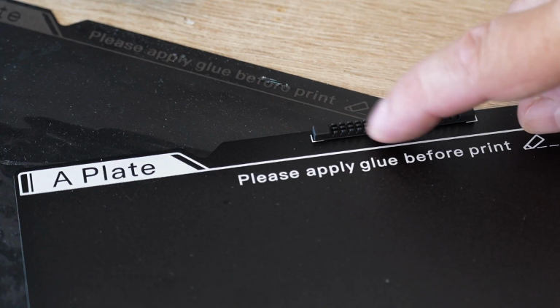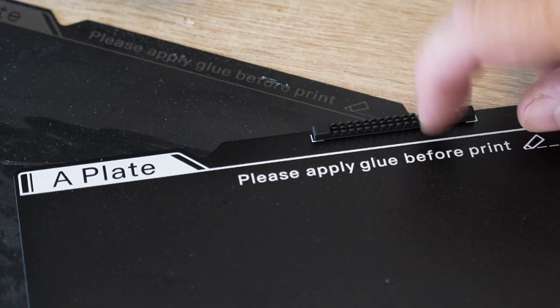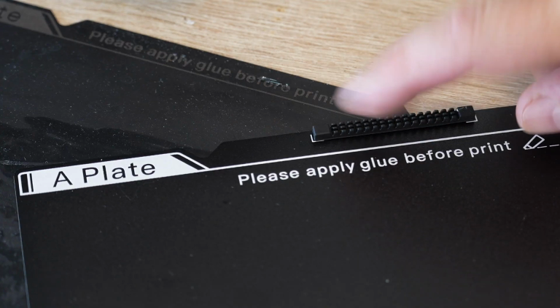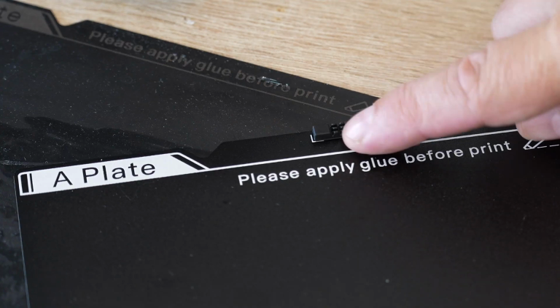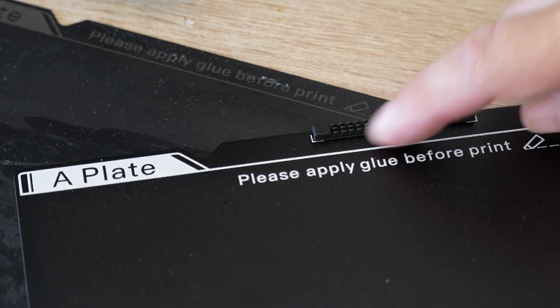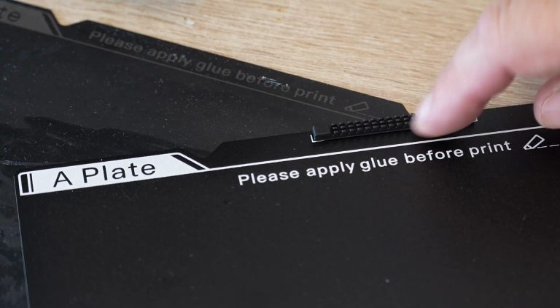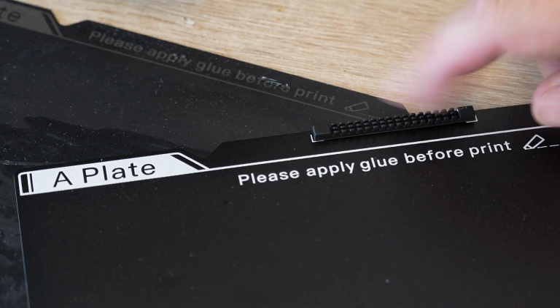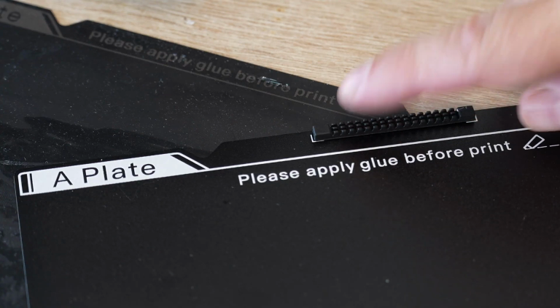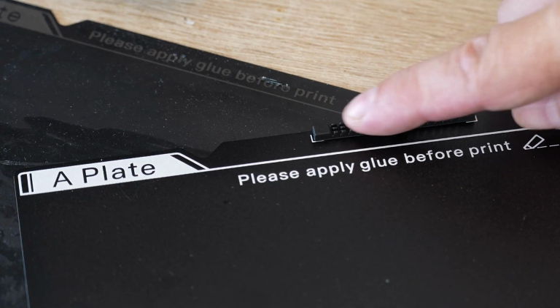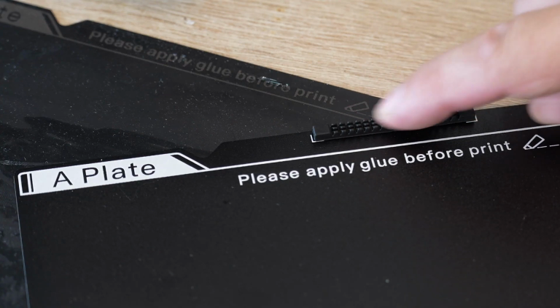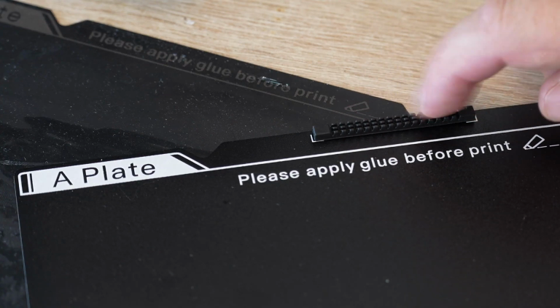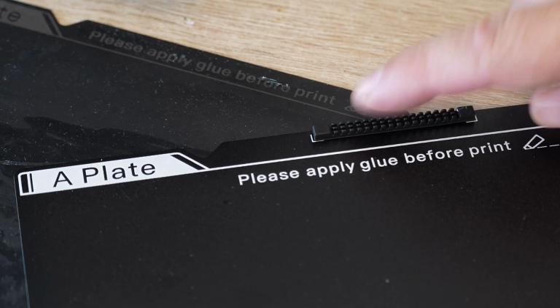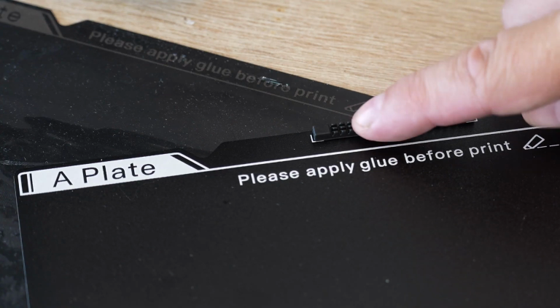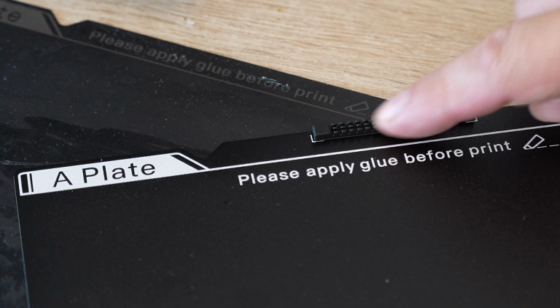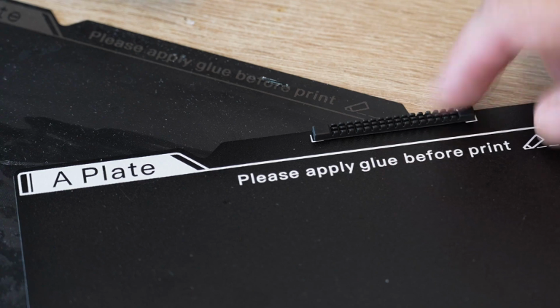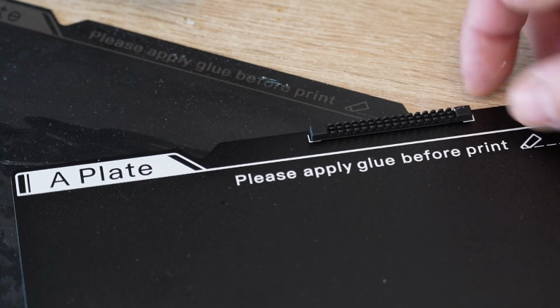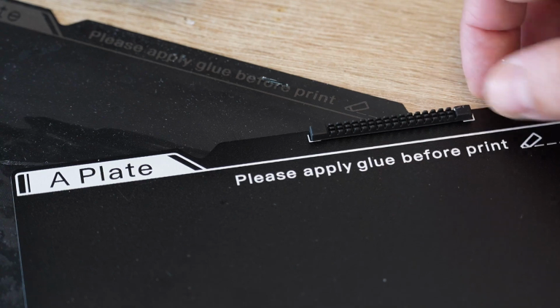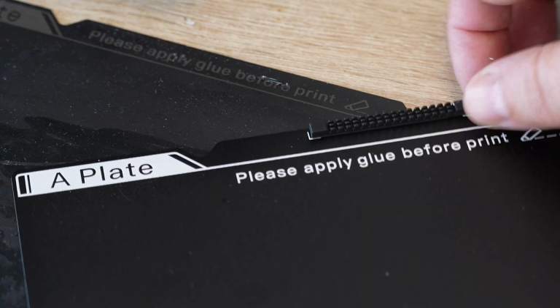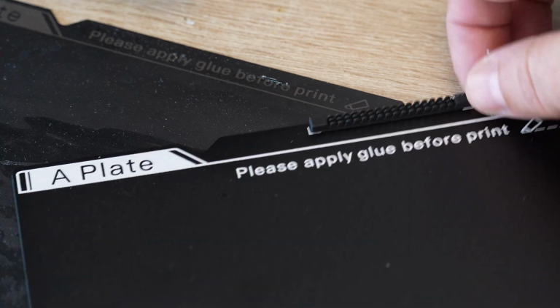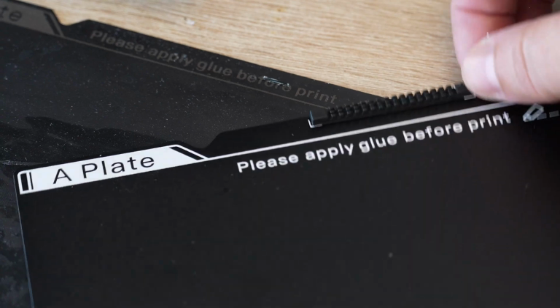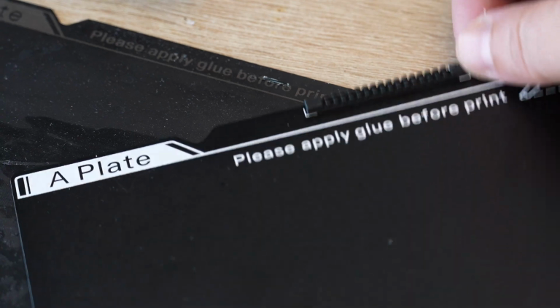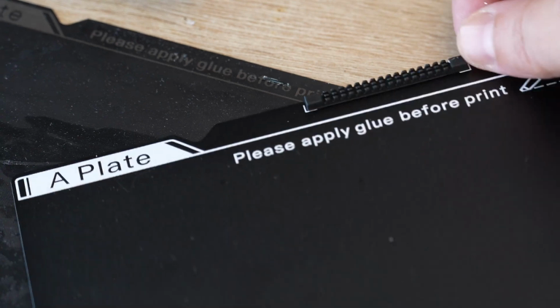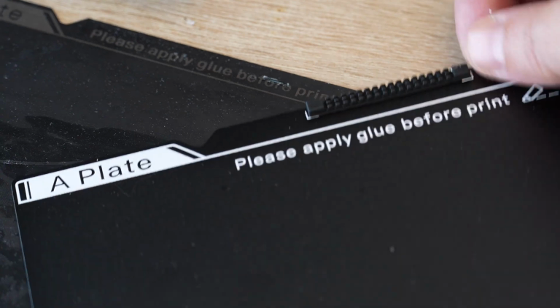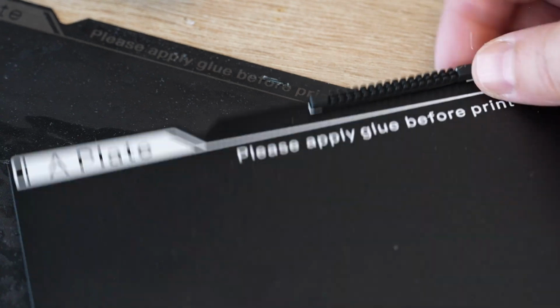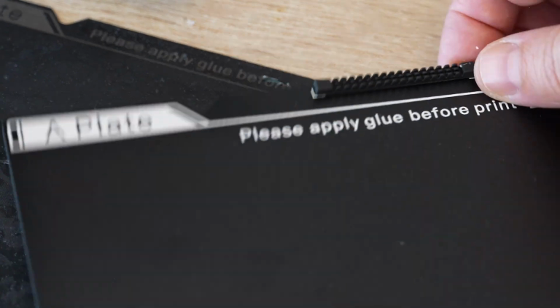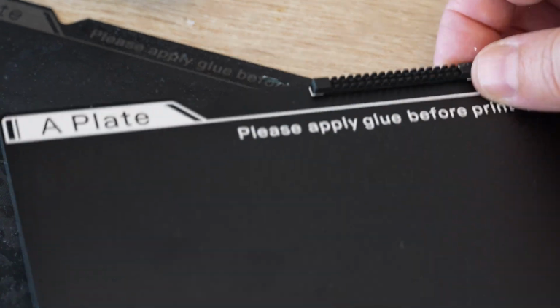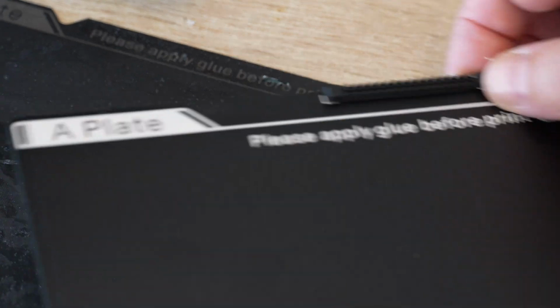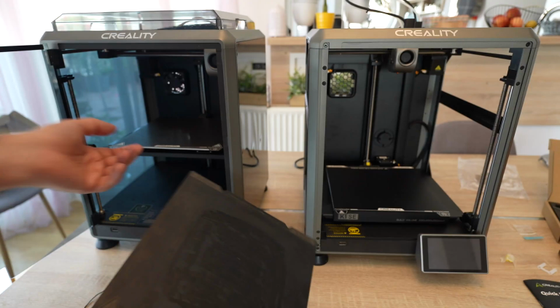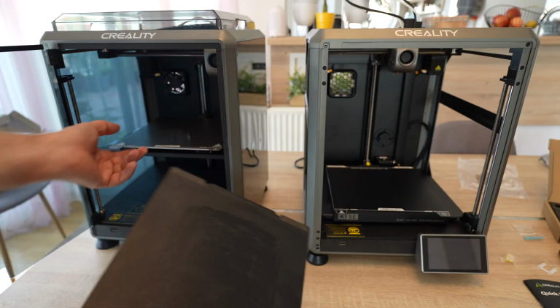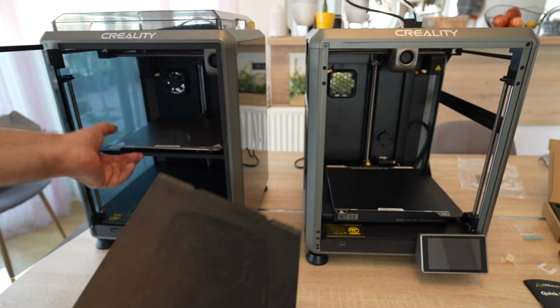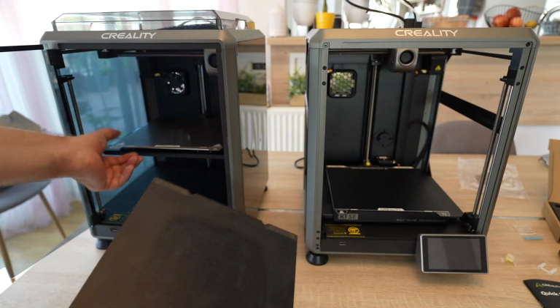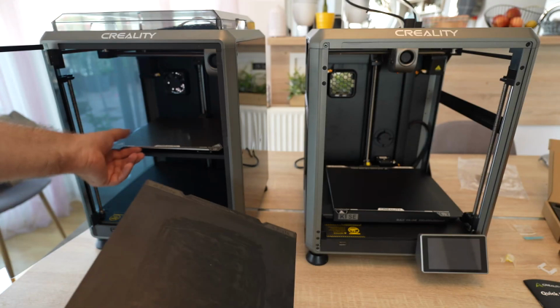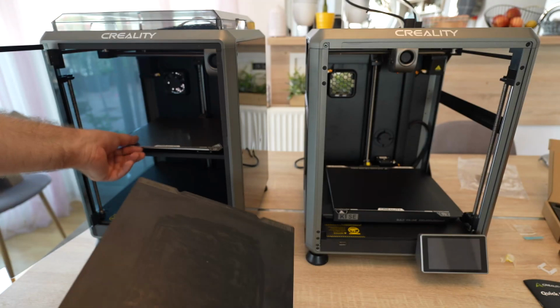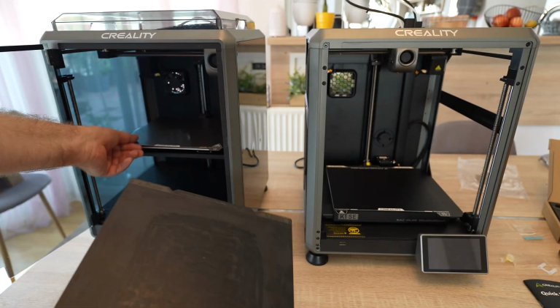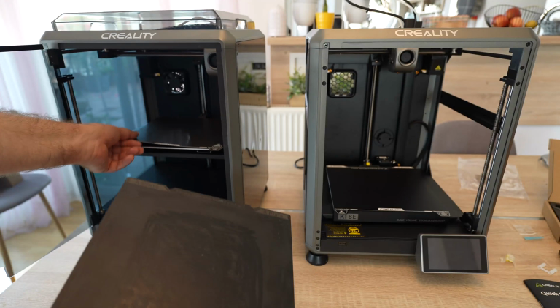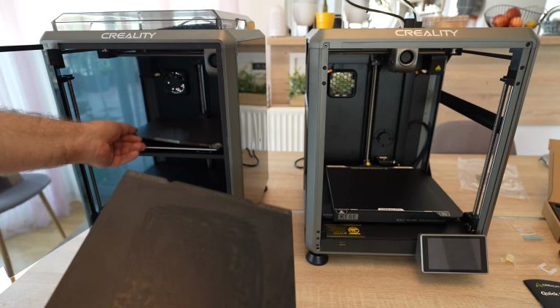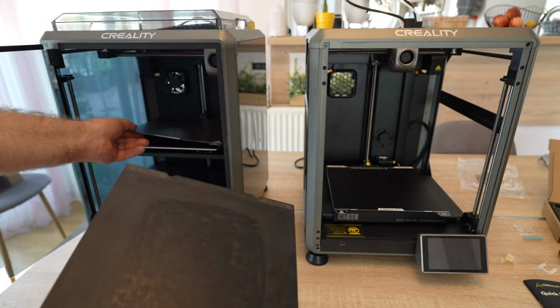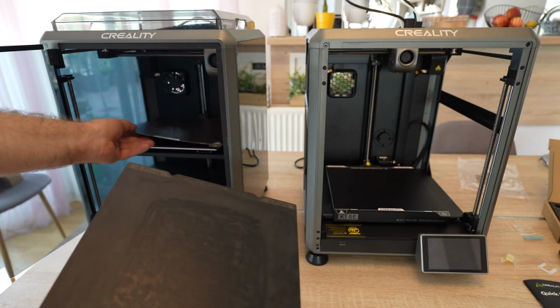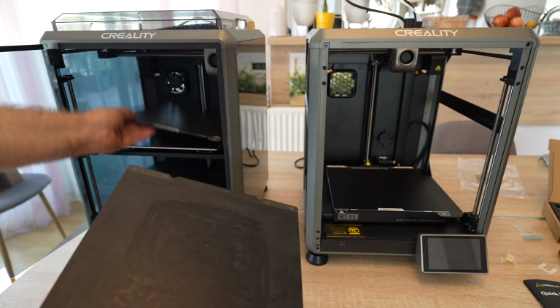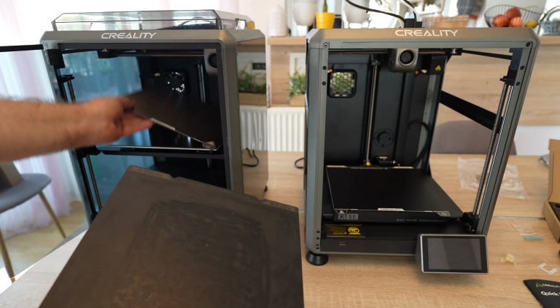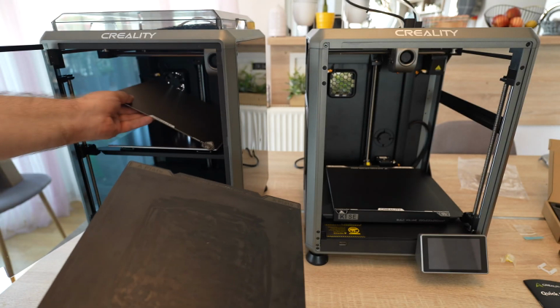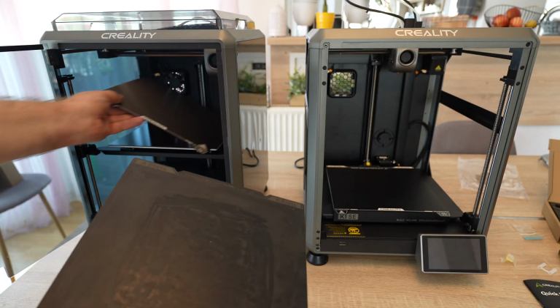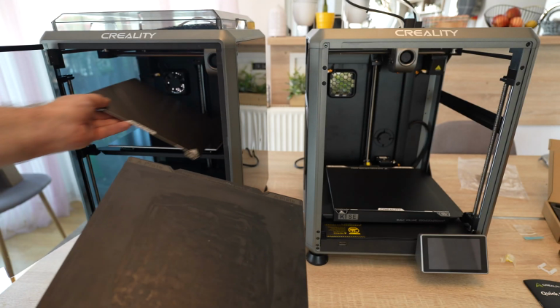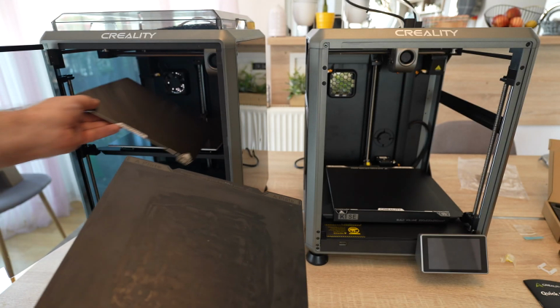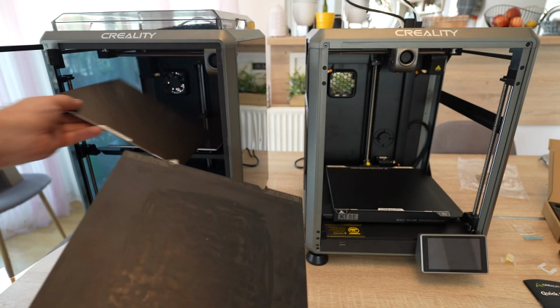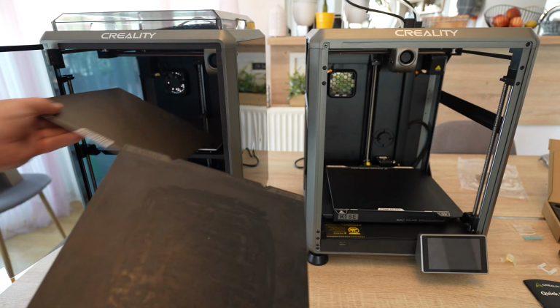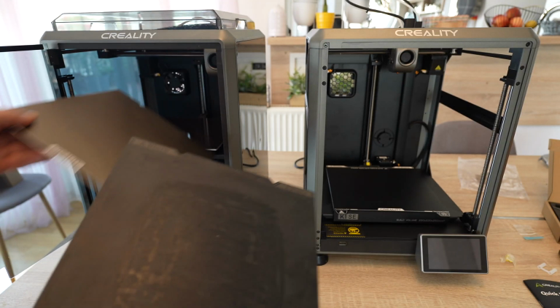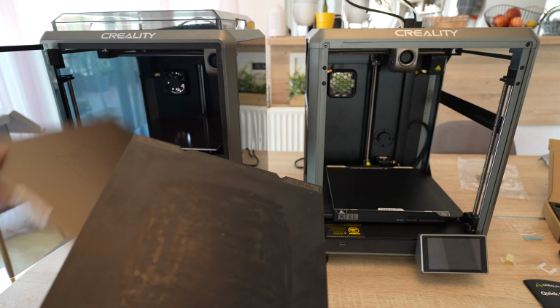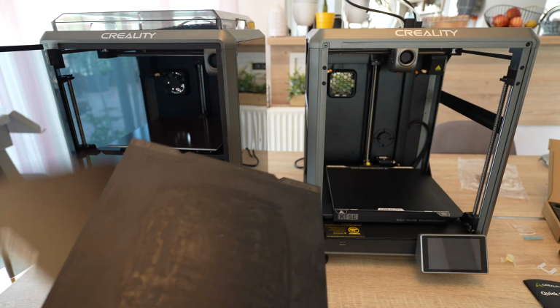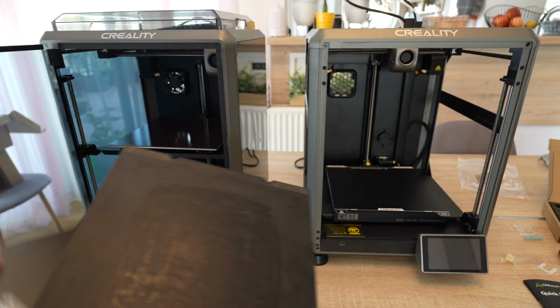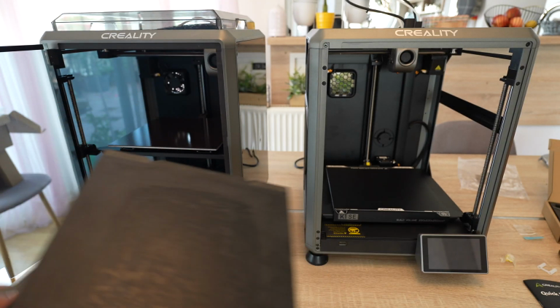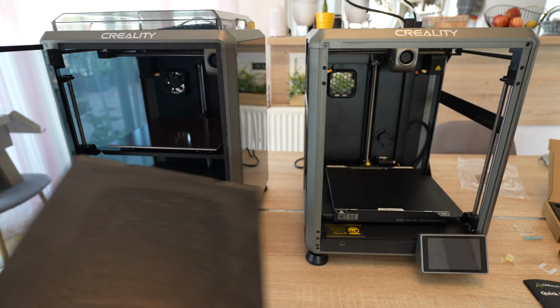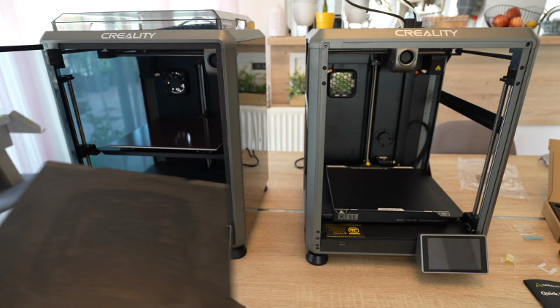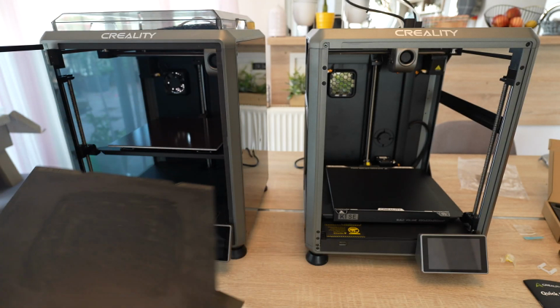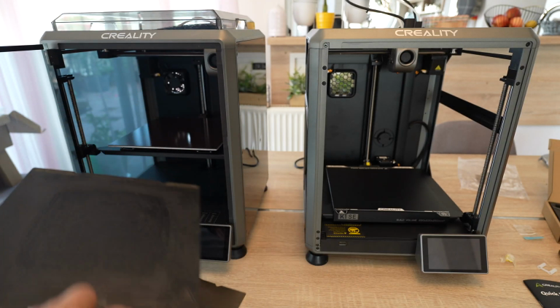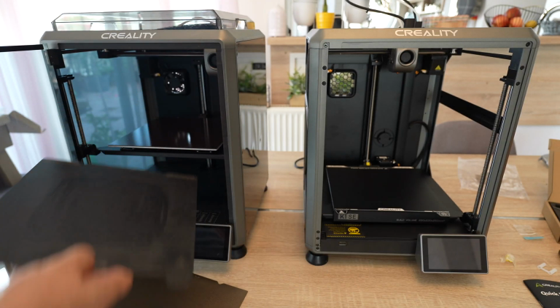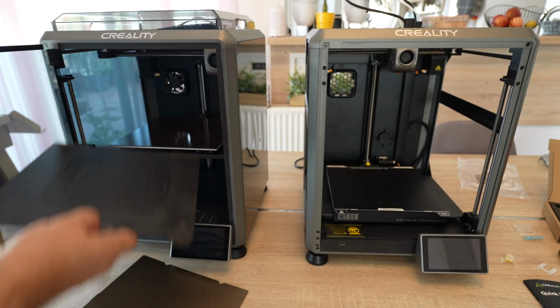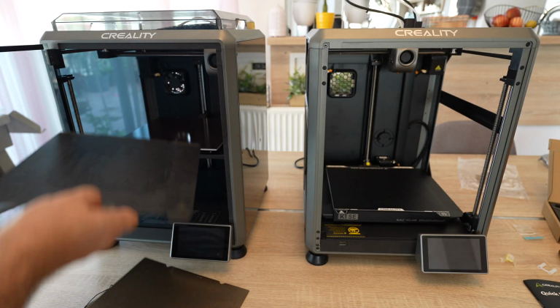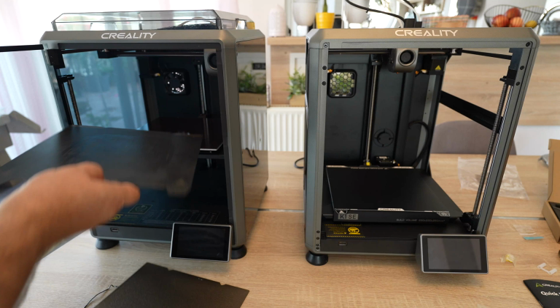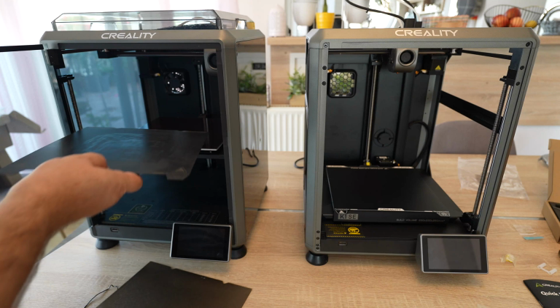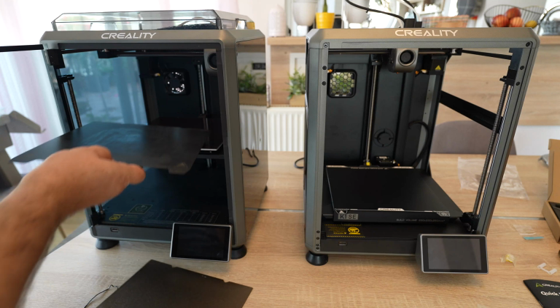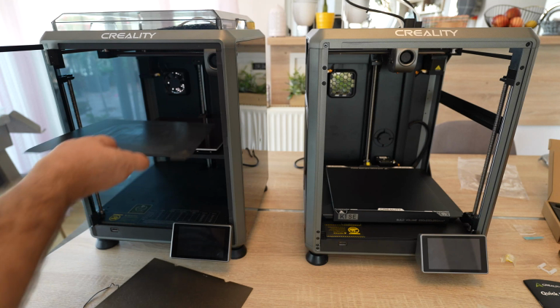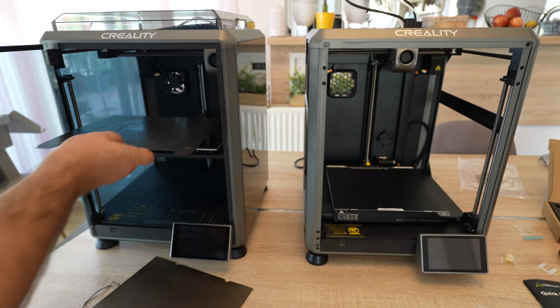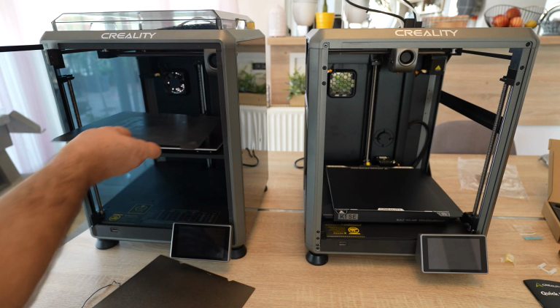Because of the nozzle cleaner, I can't properly use the same G-code. For testing I want the same circumstances, so I'm placing the A-plate from the other printer here.